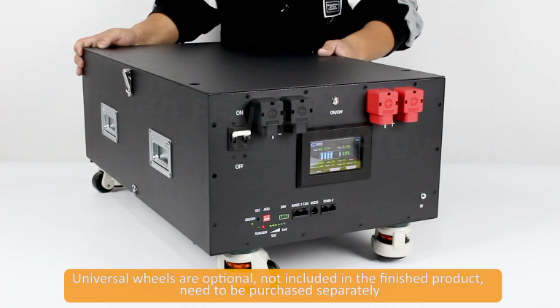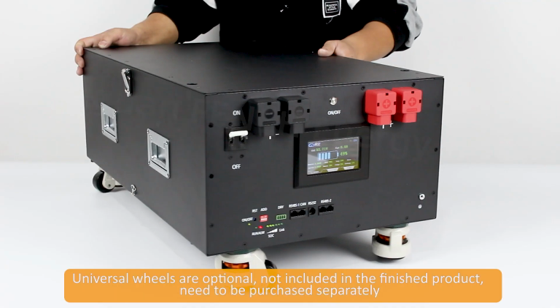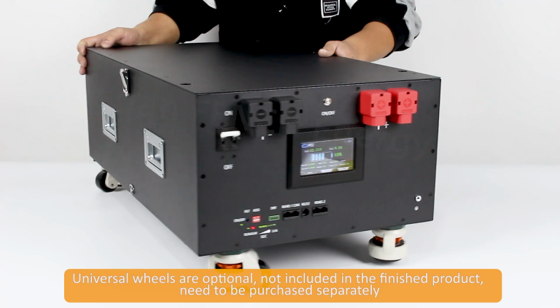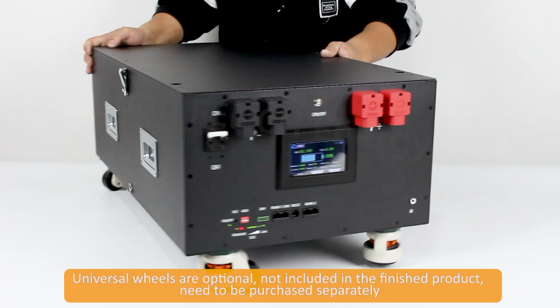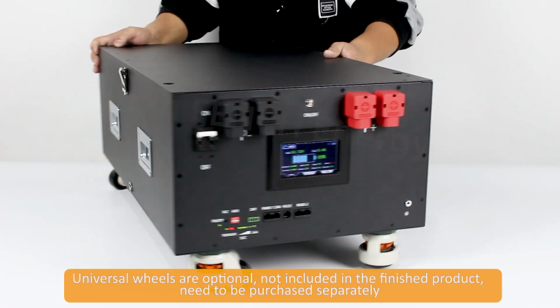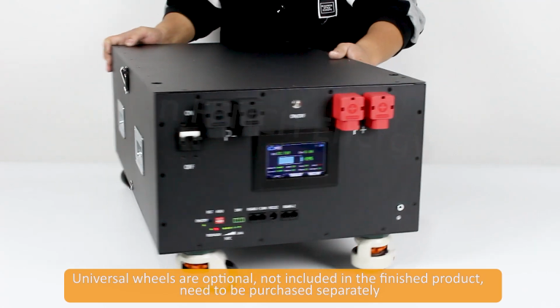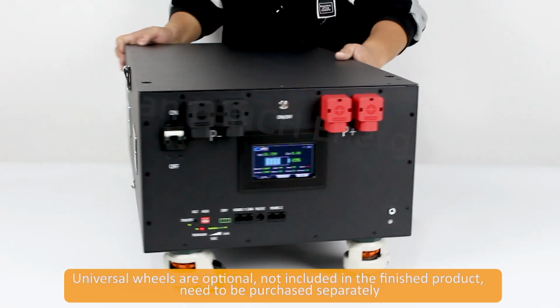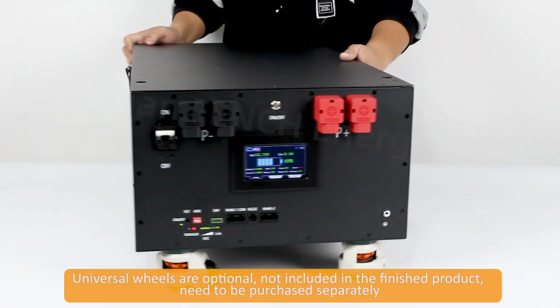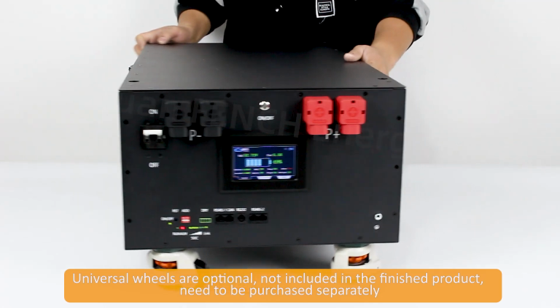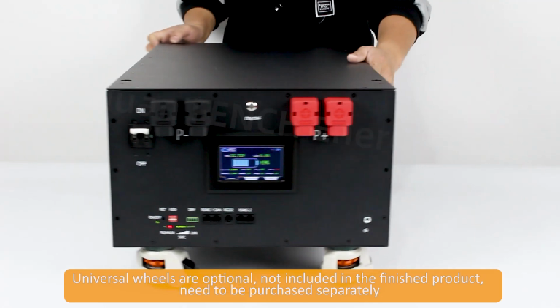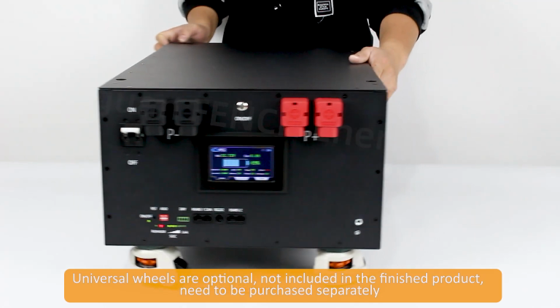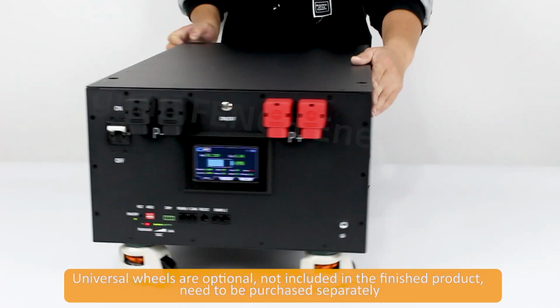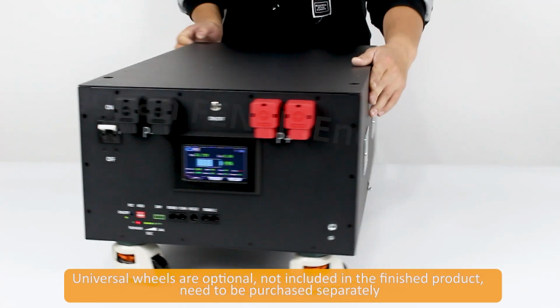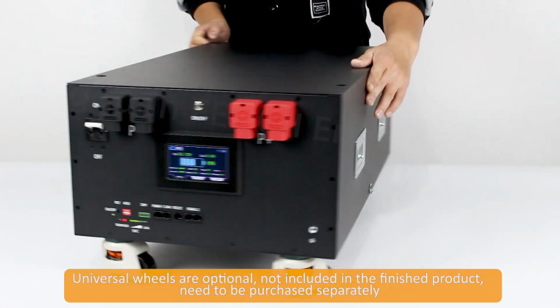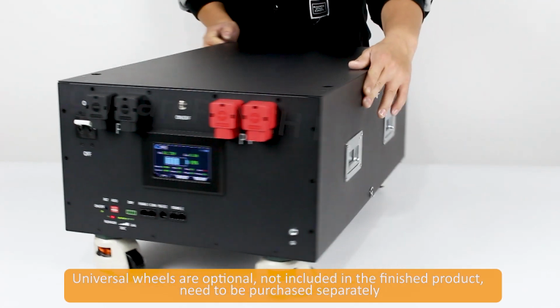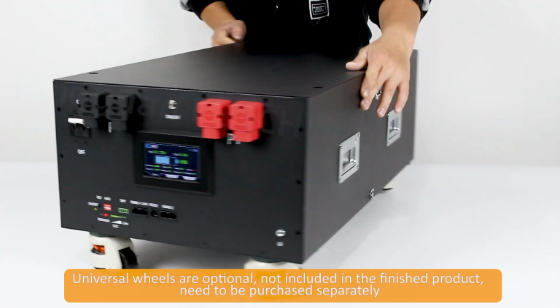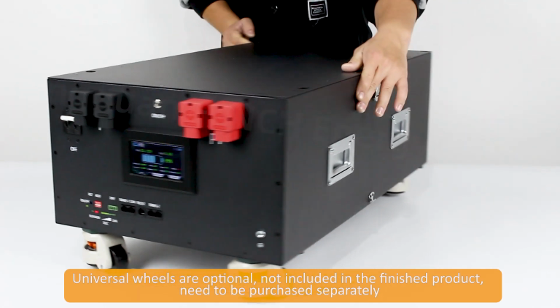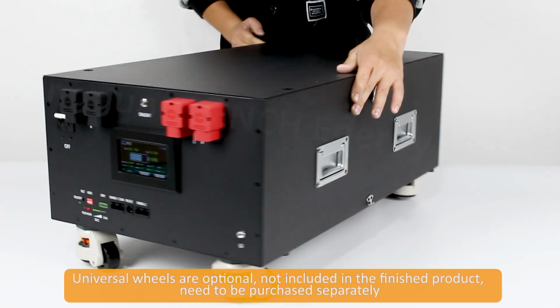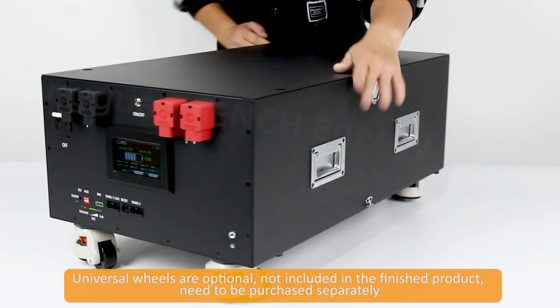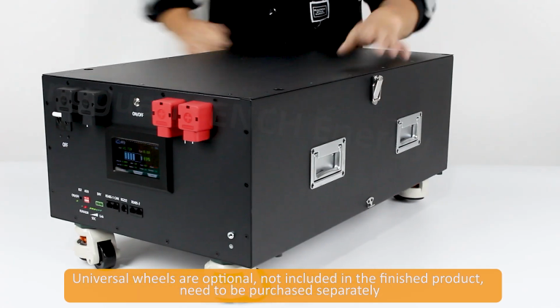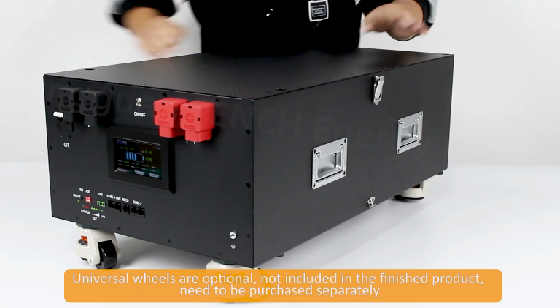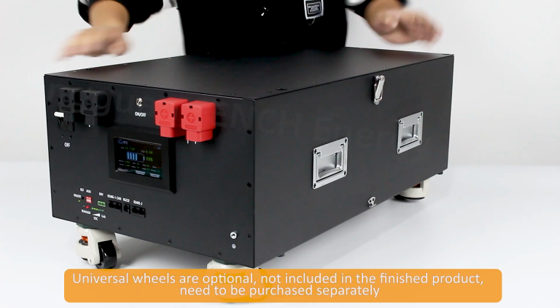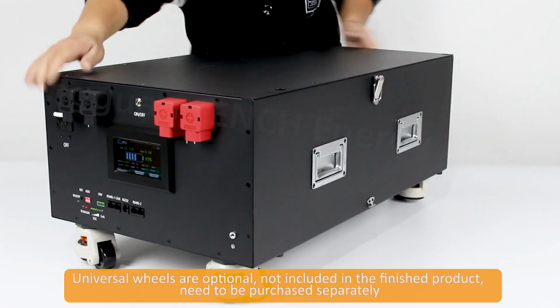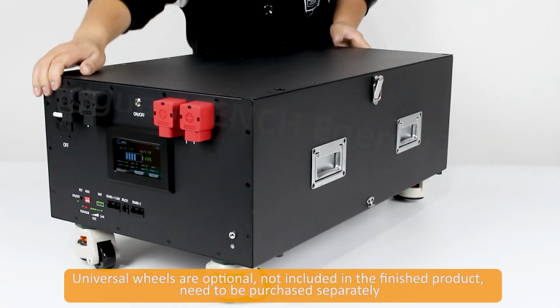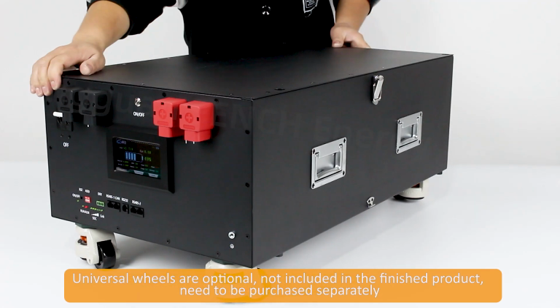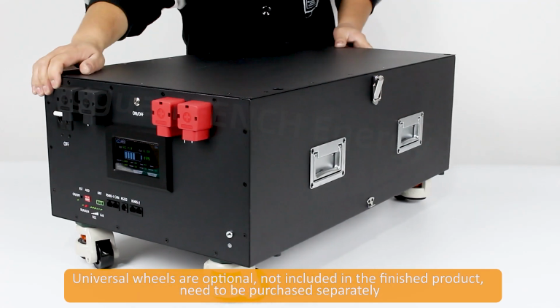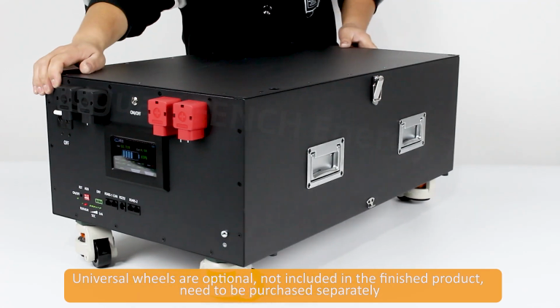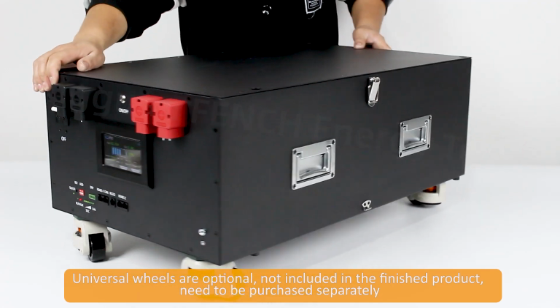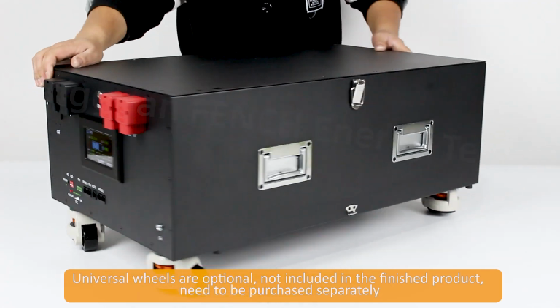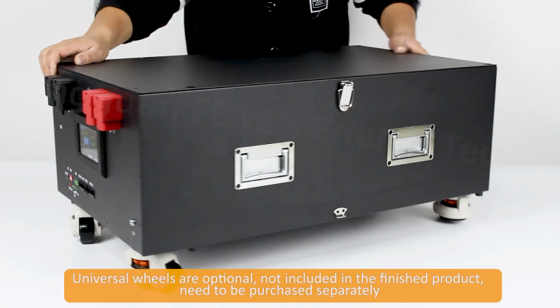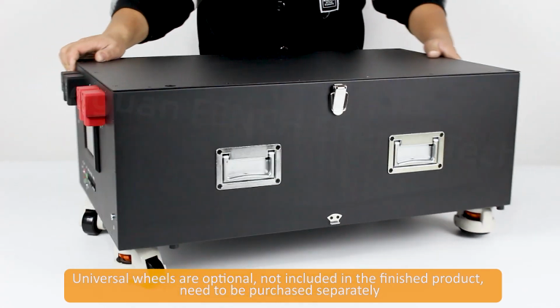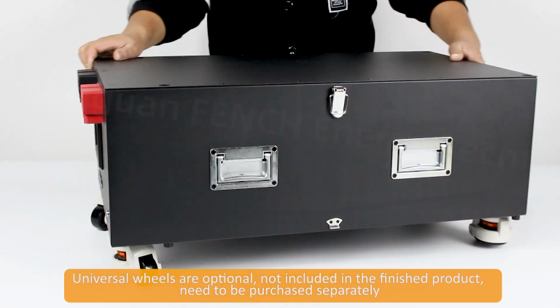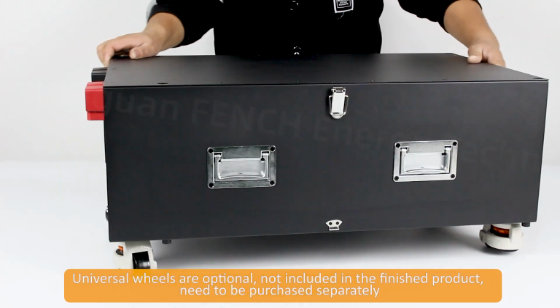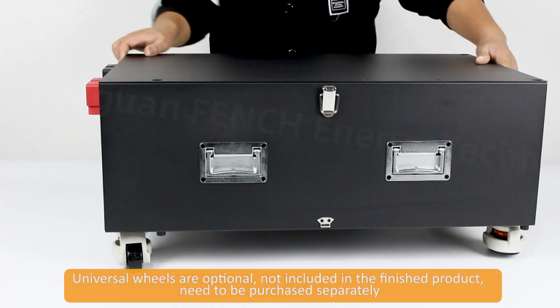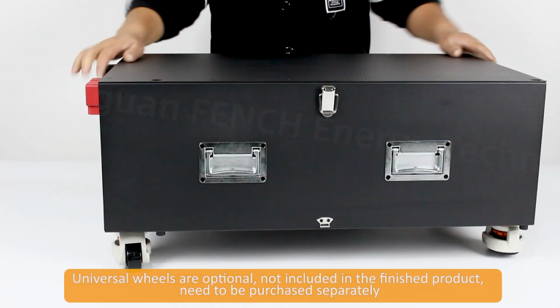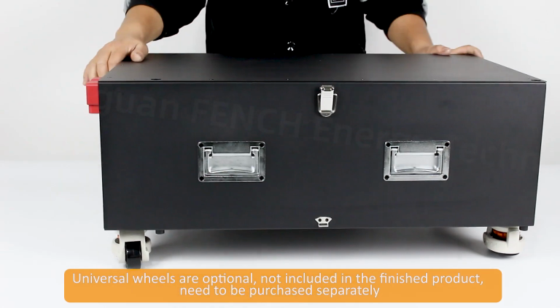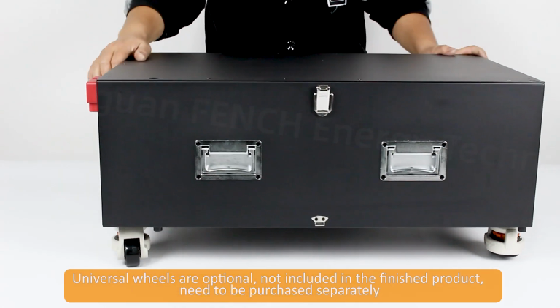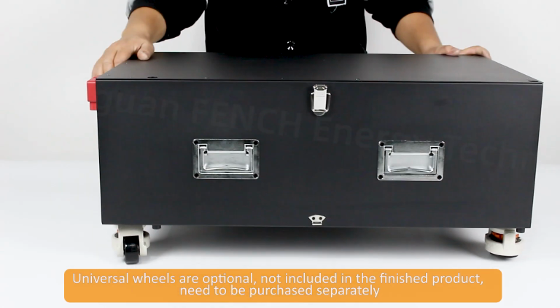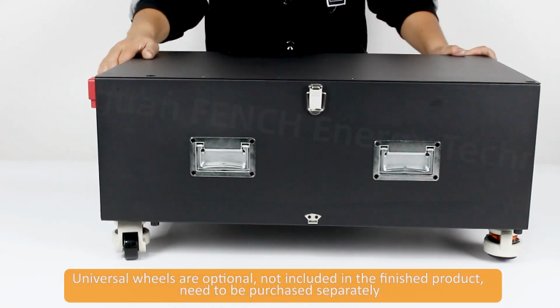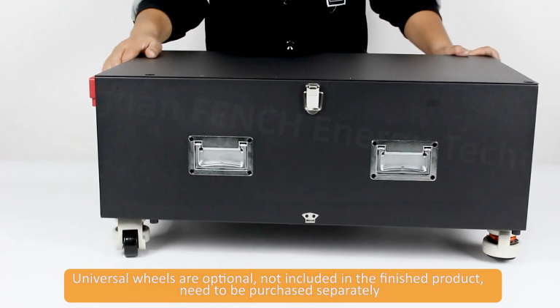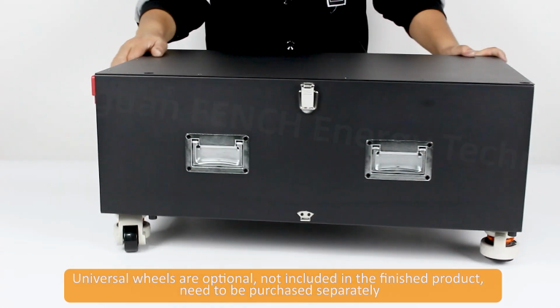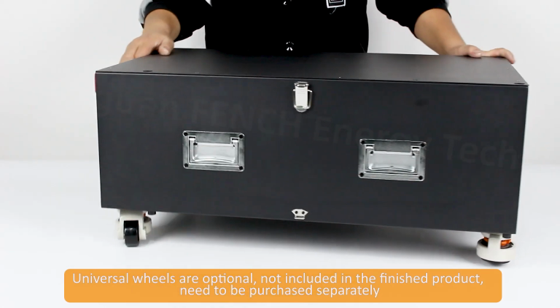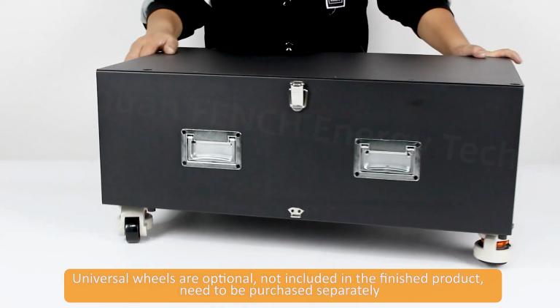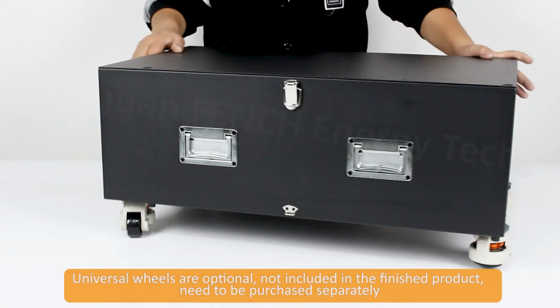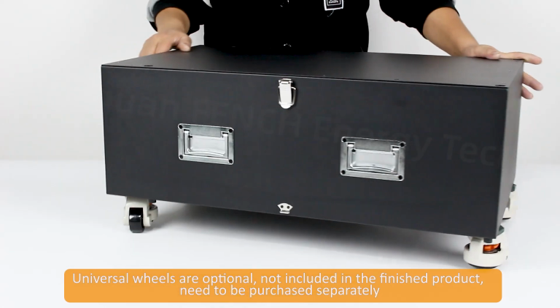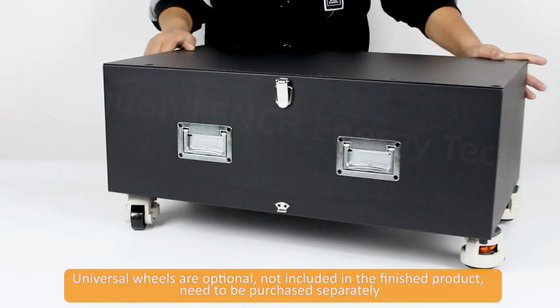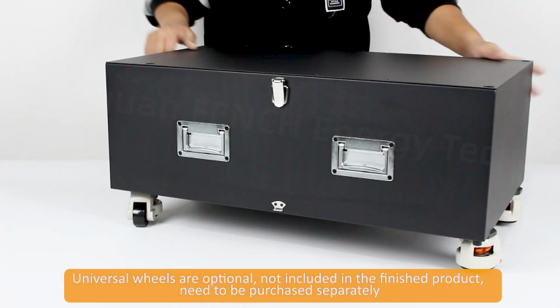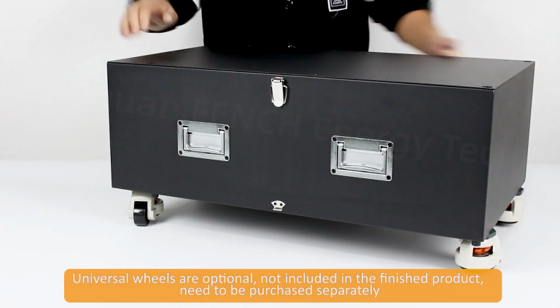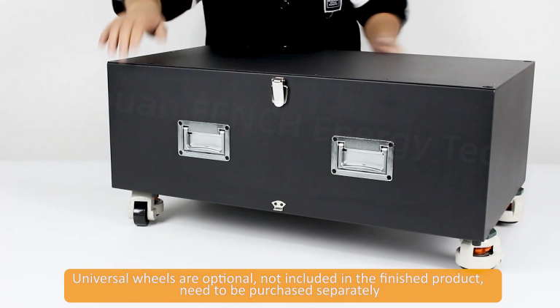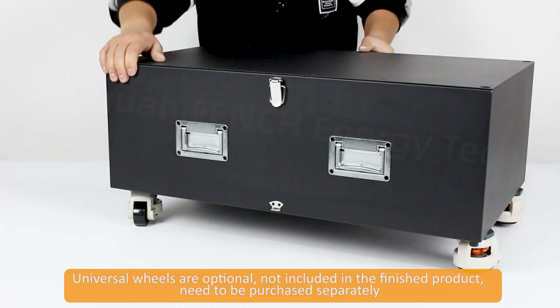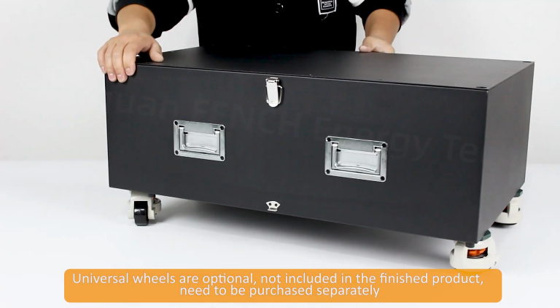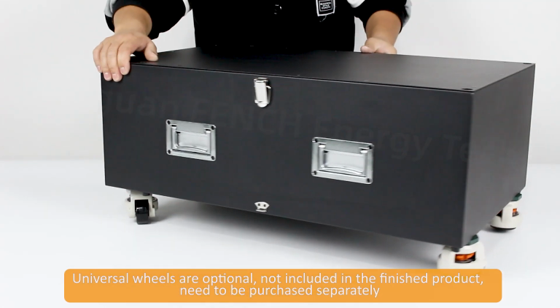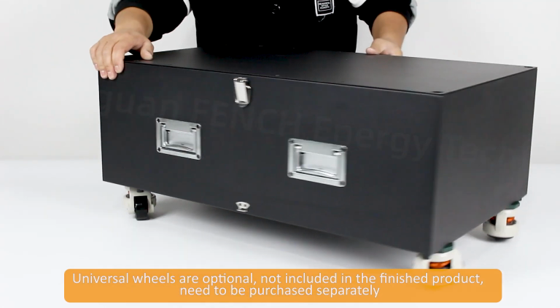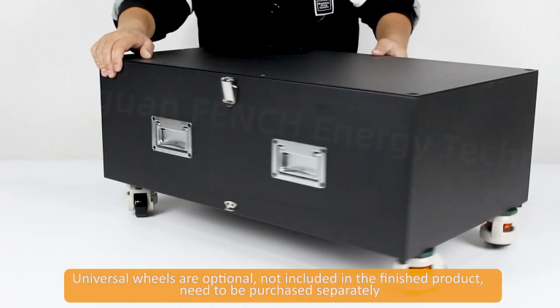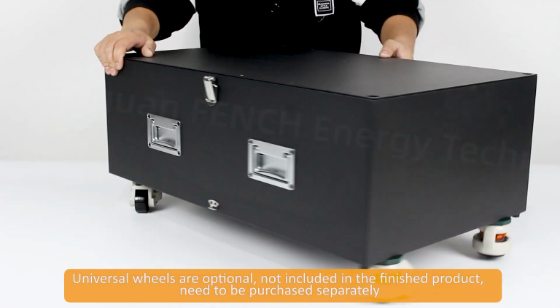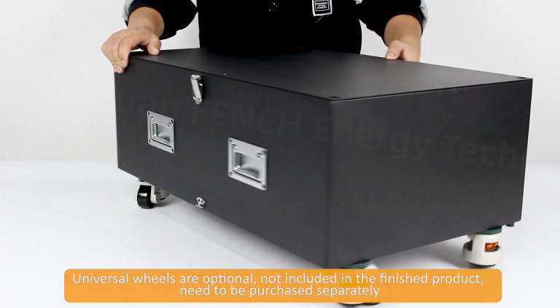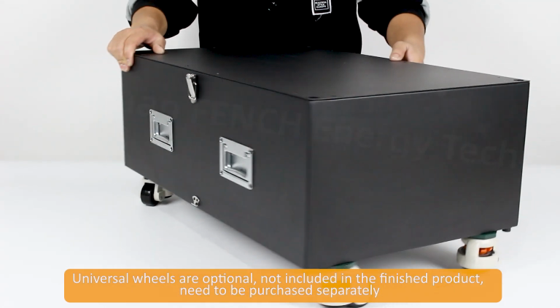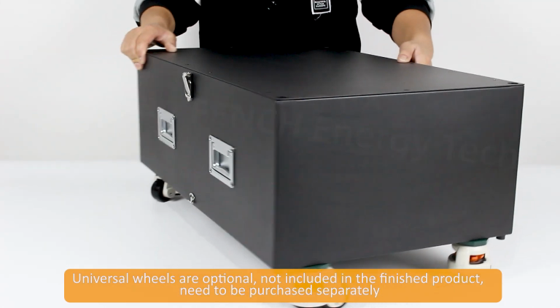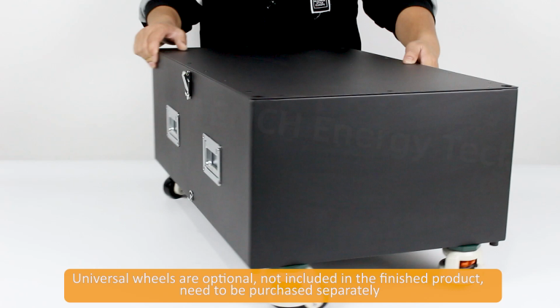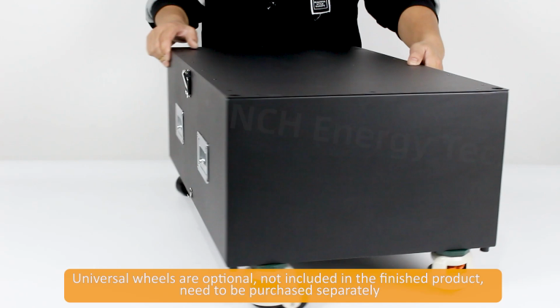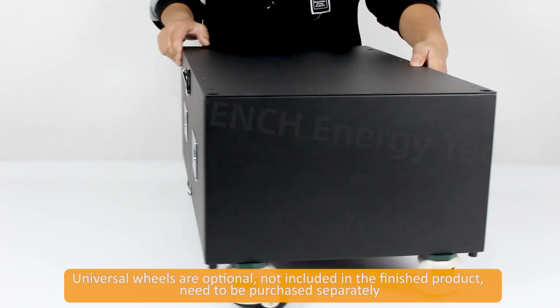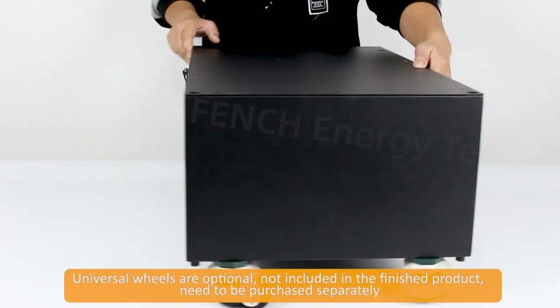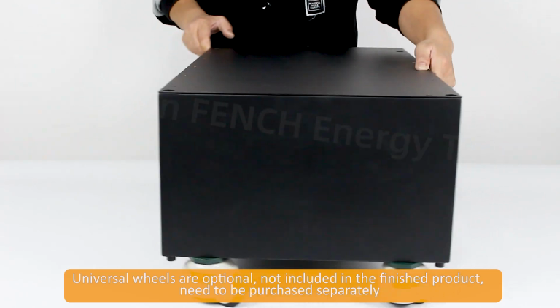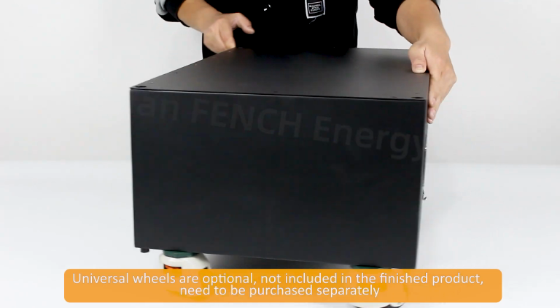Universal wheels are optional, not included in the finished product, and need to be purchased separately.